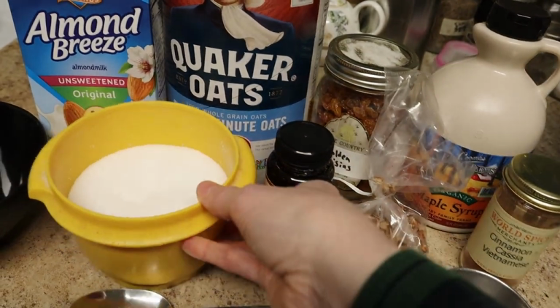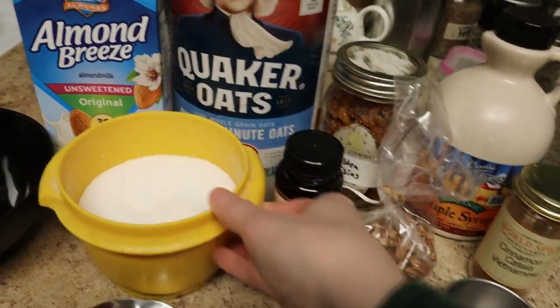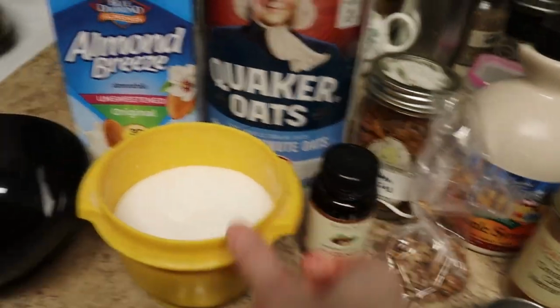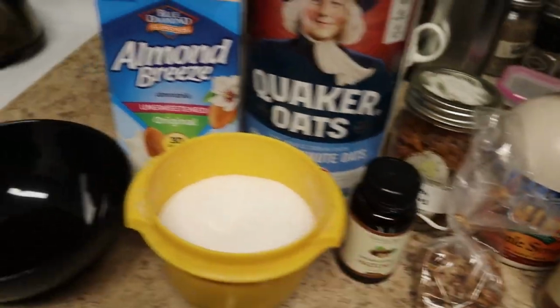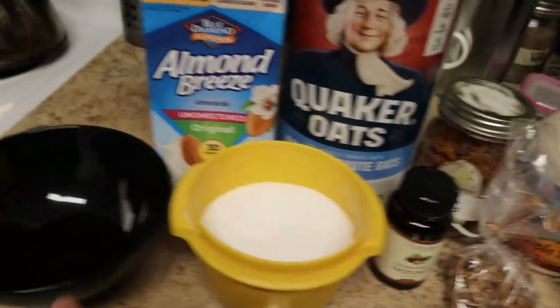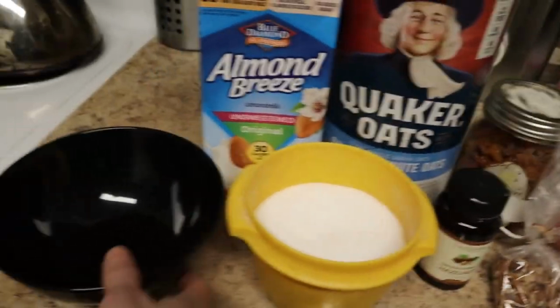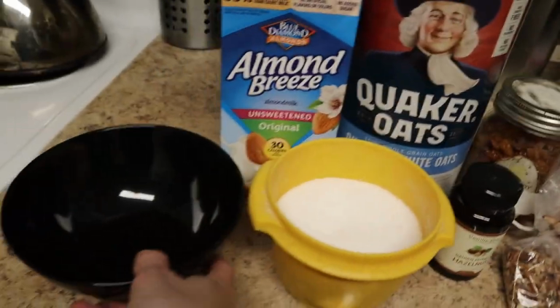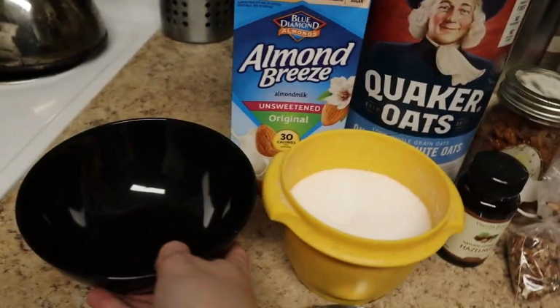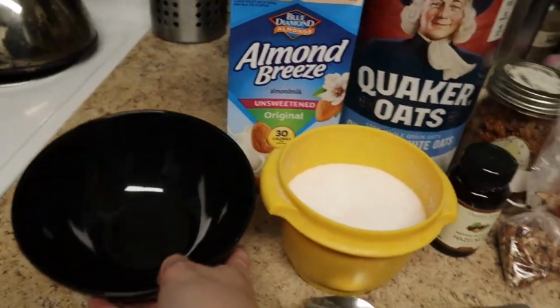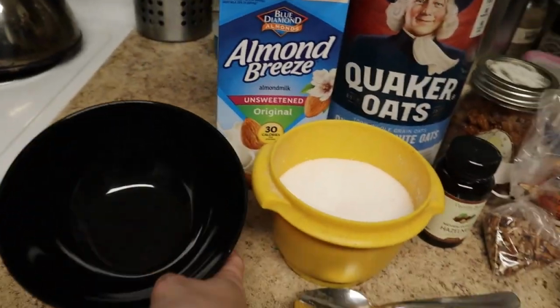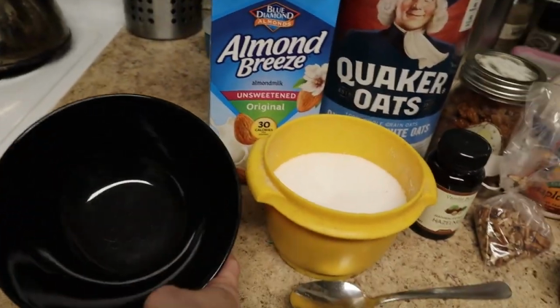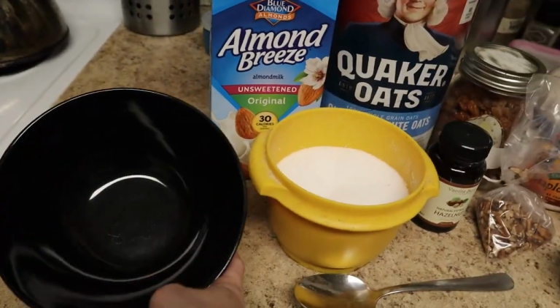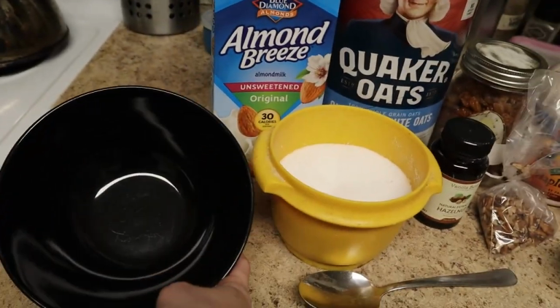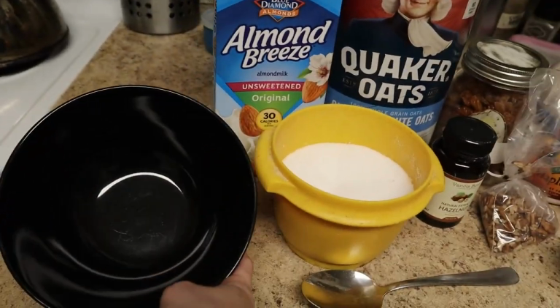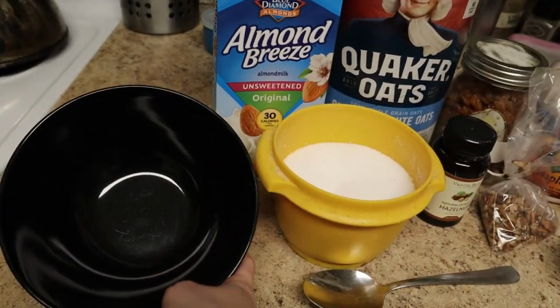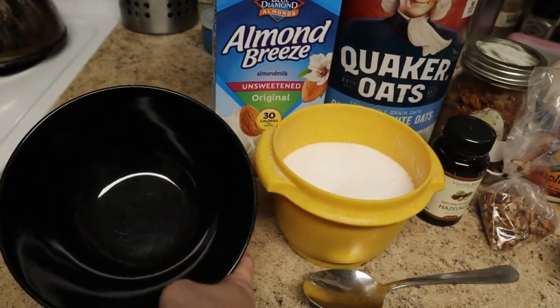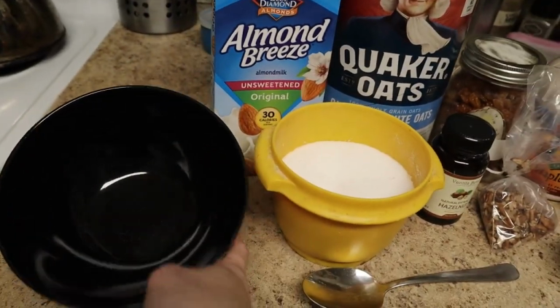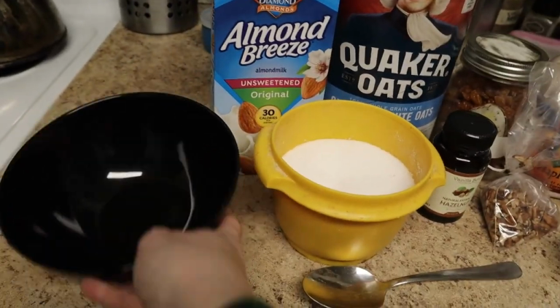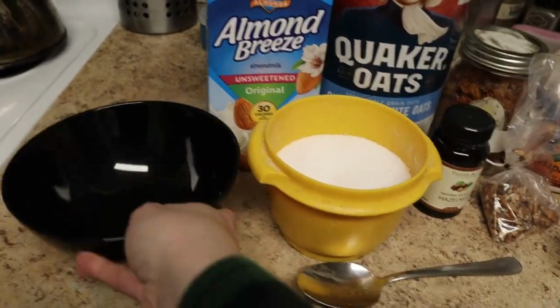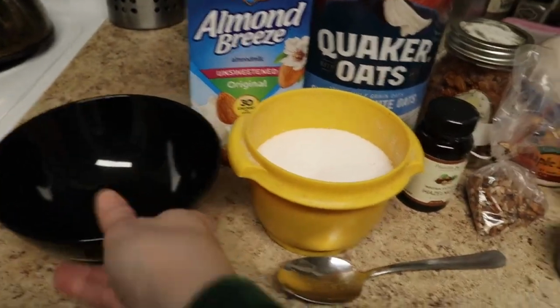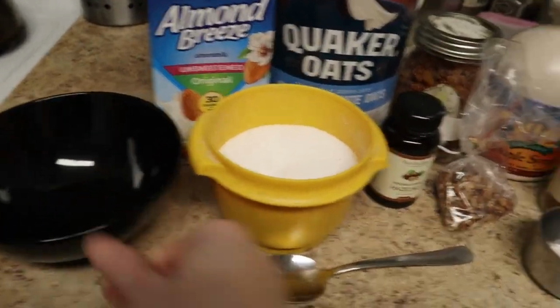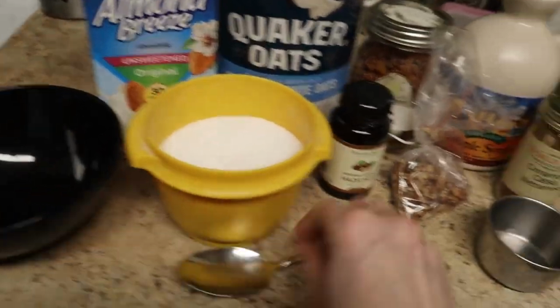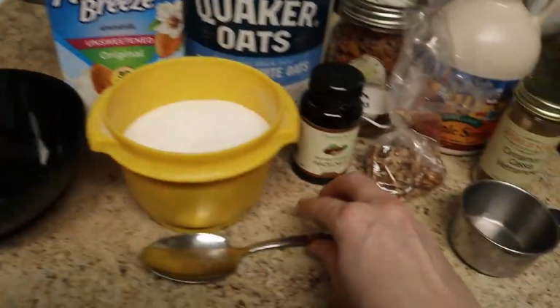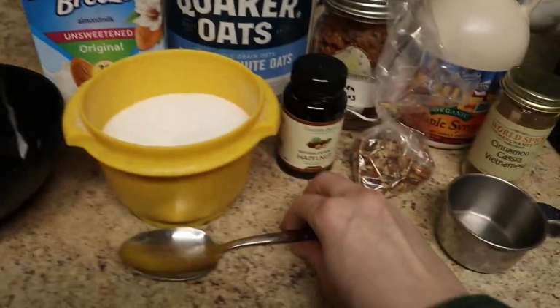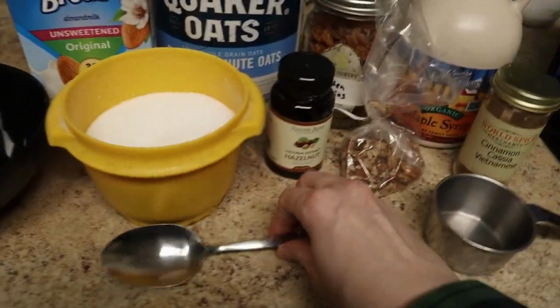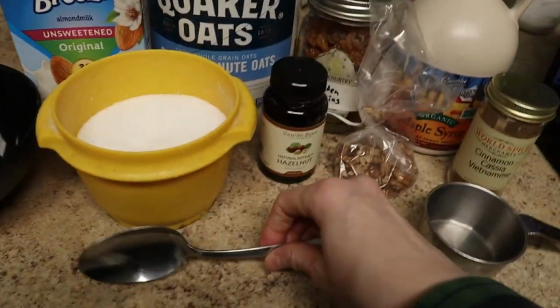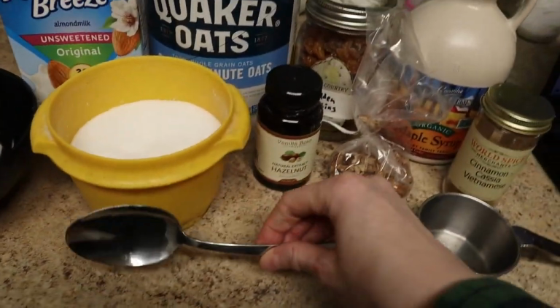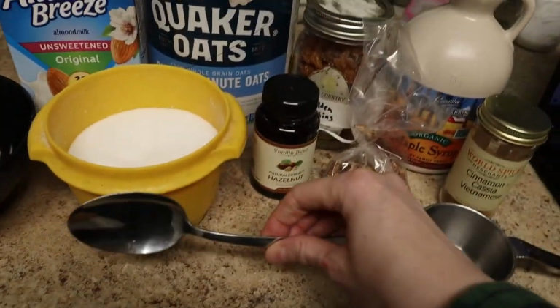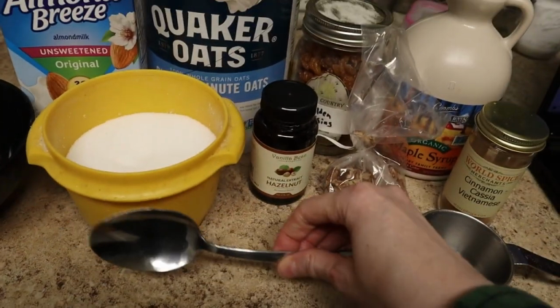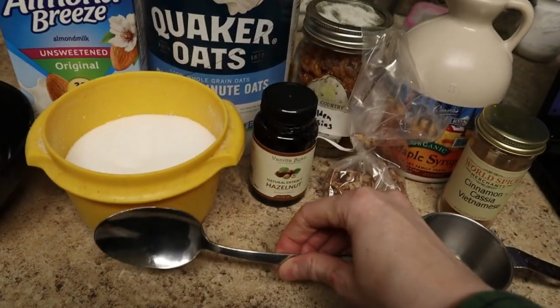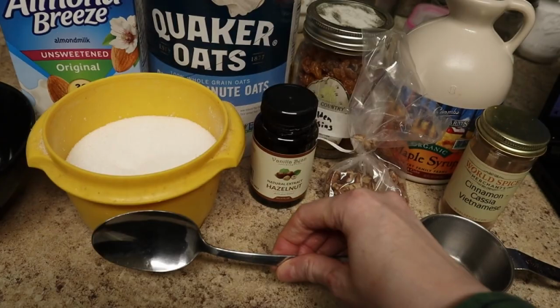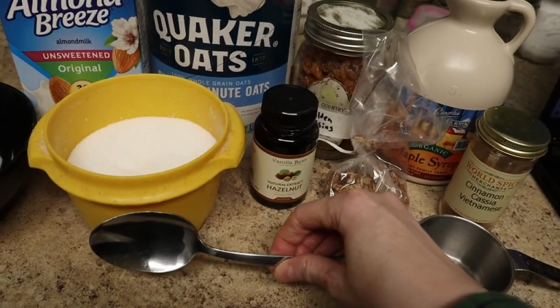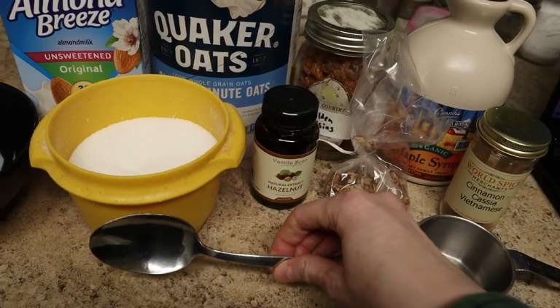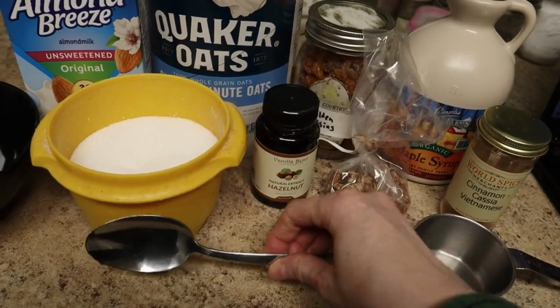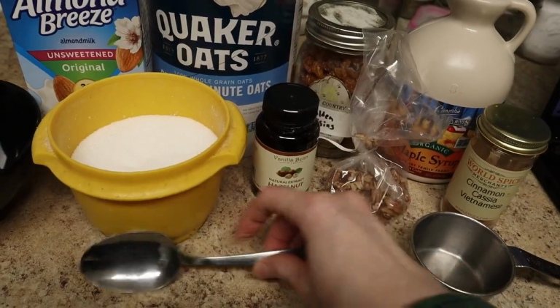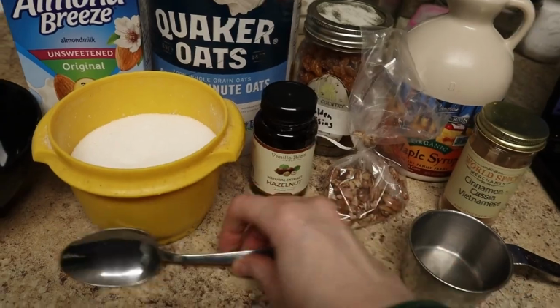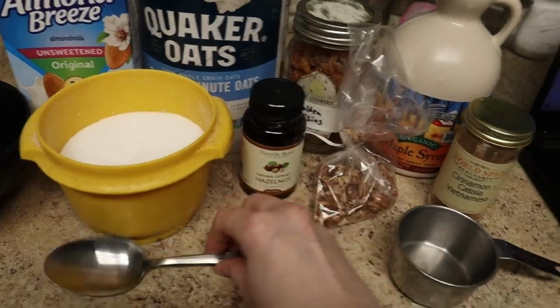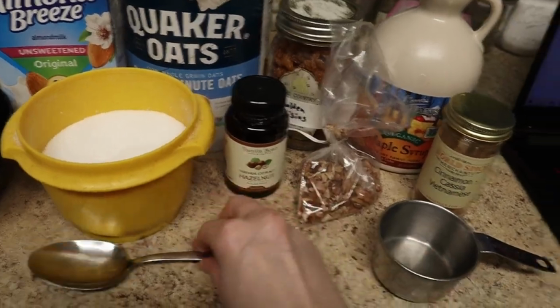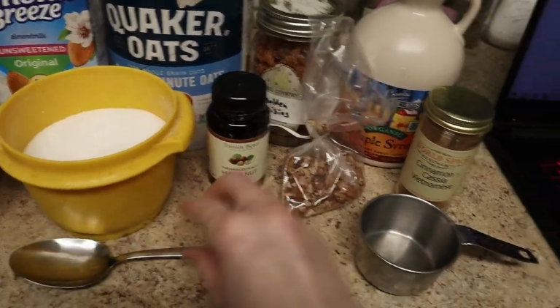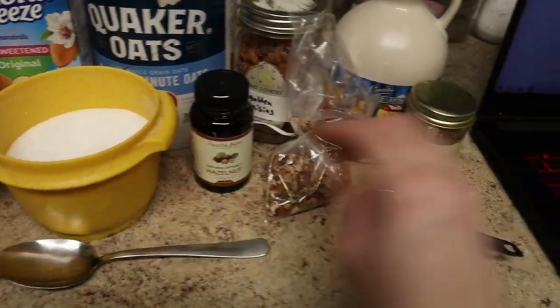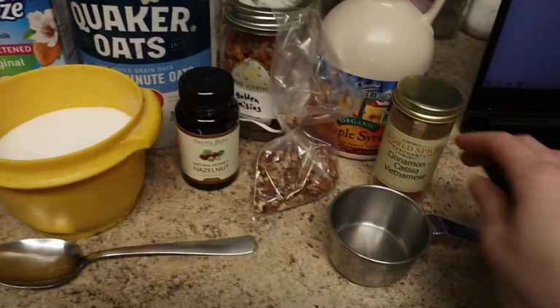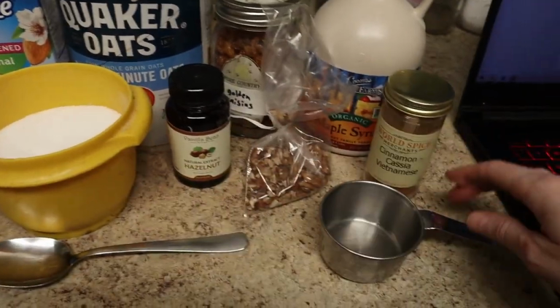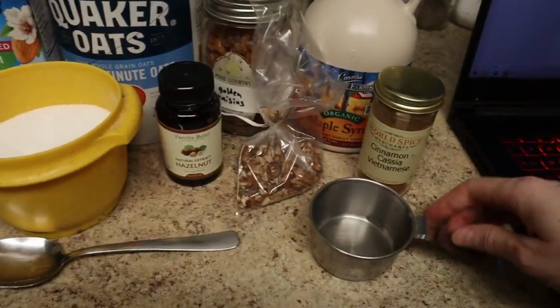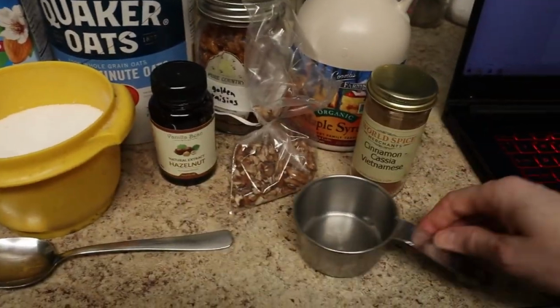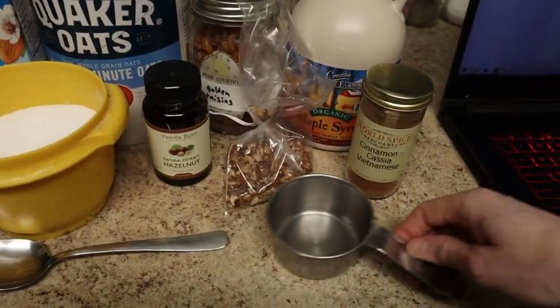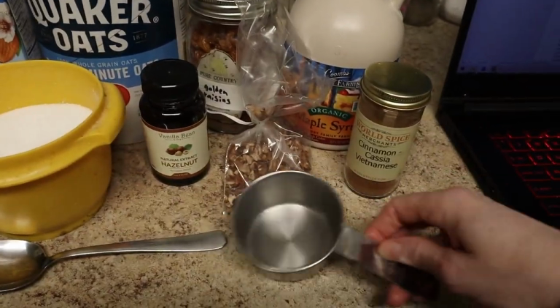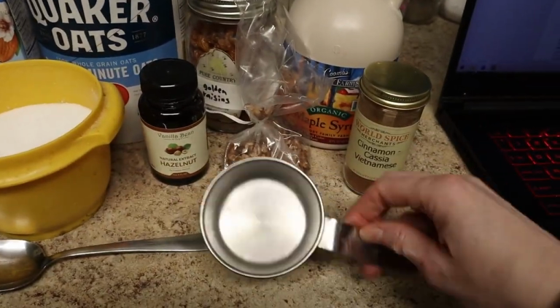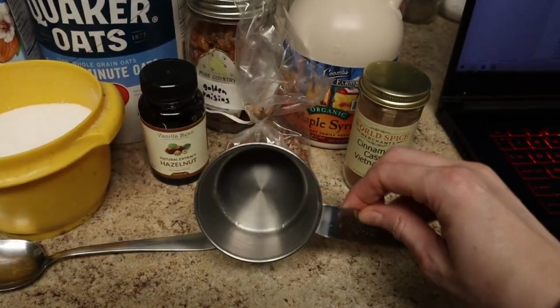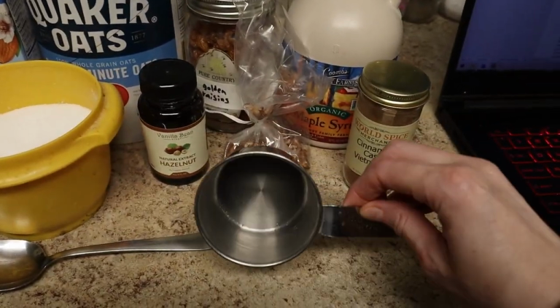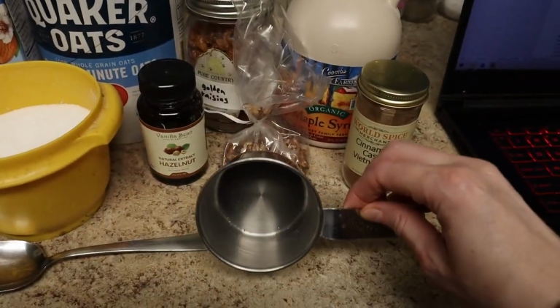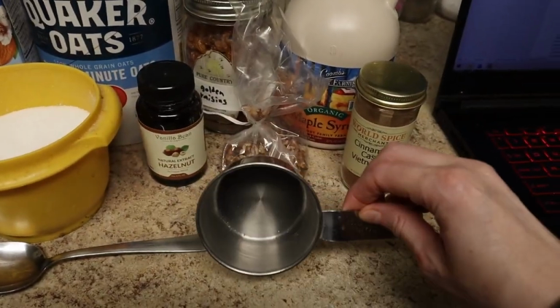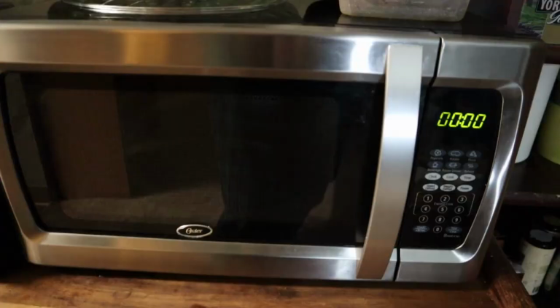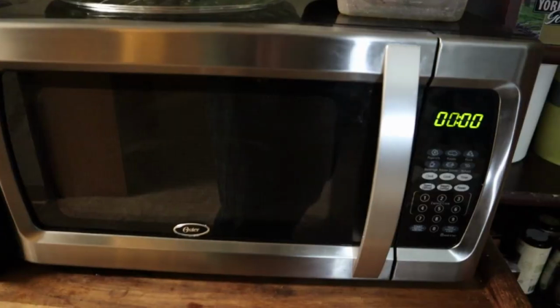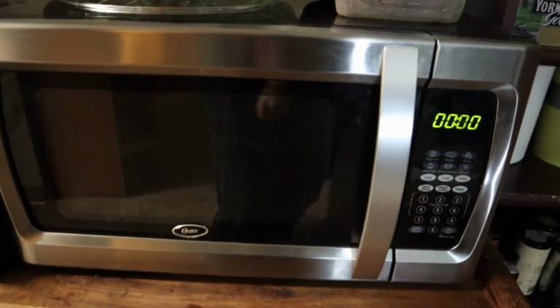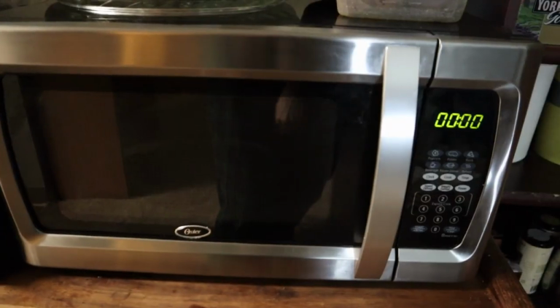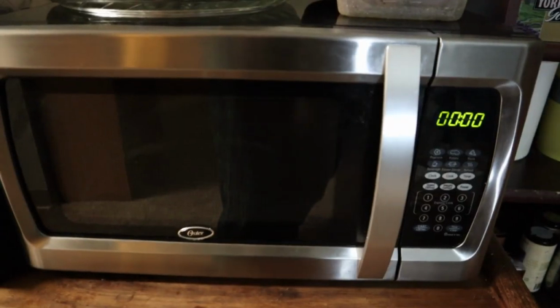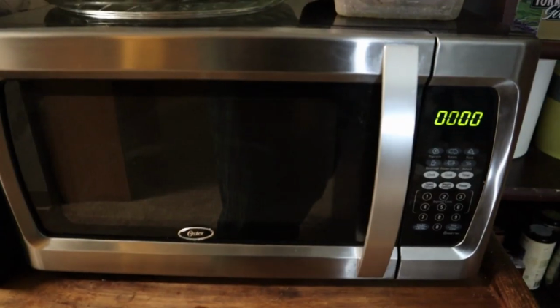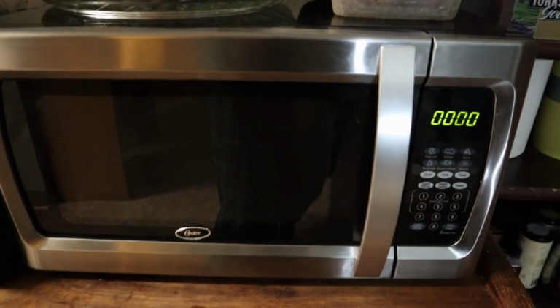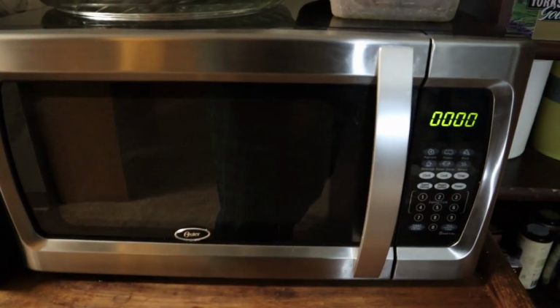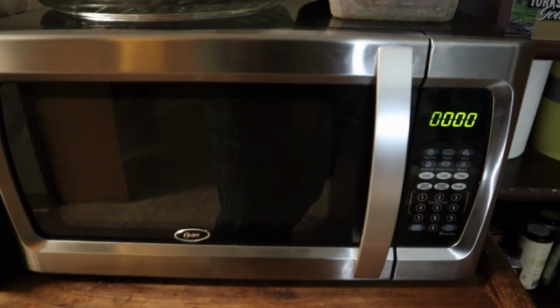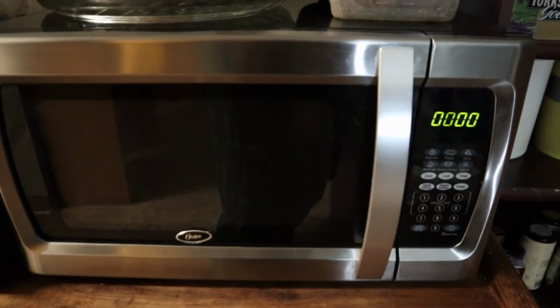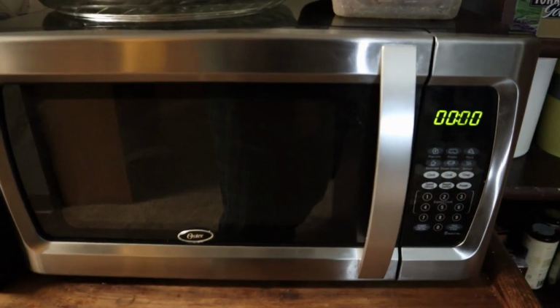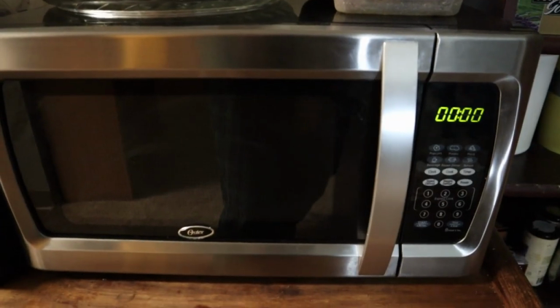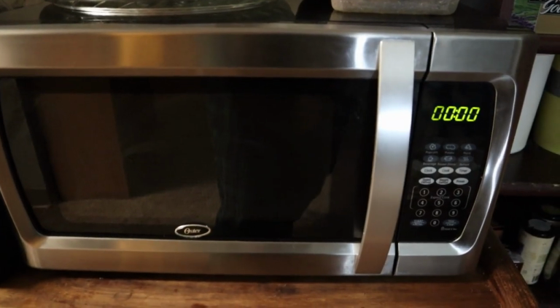For equipment, you'll need a microwave-safe cereal bowl, a spoon, a half cup measuring cup, and a microwave.